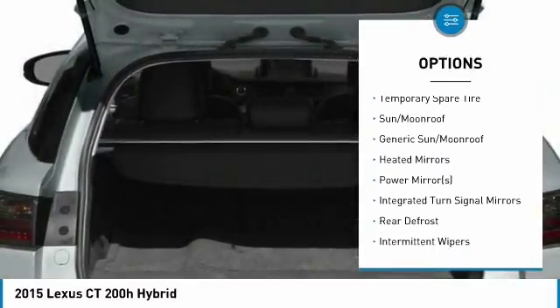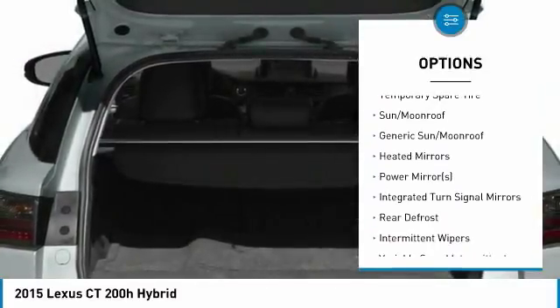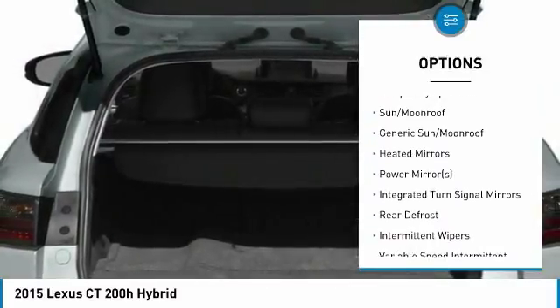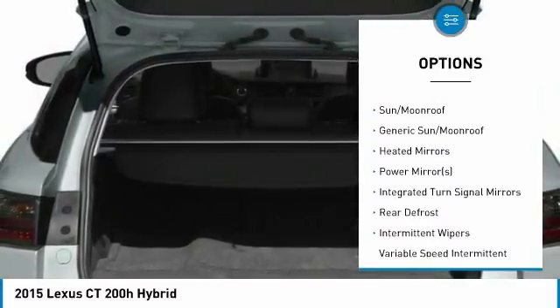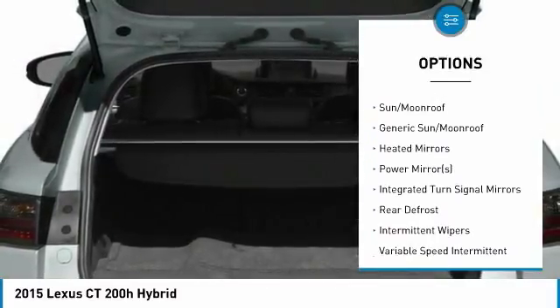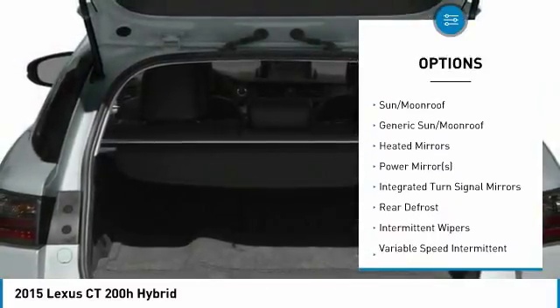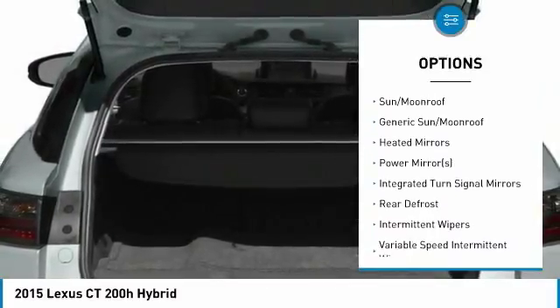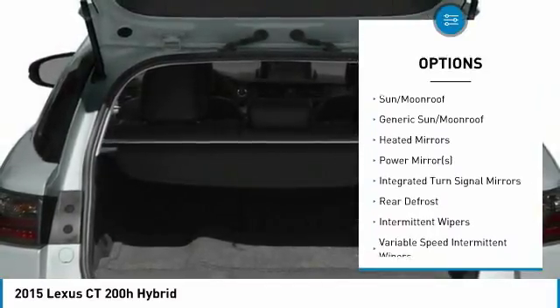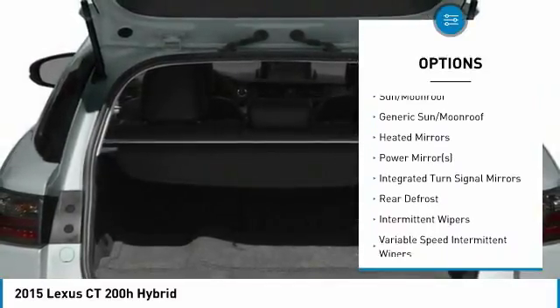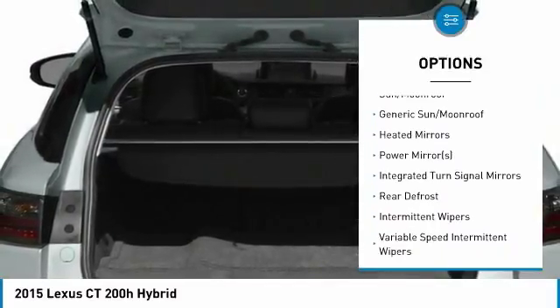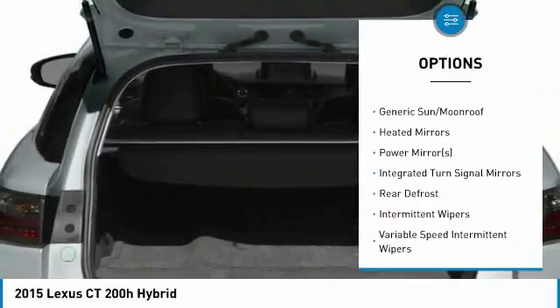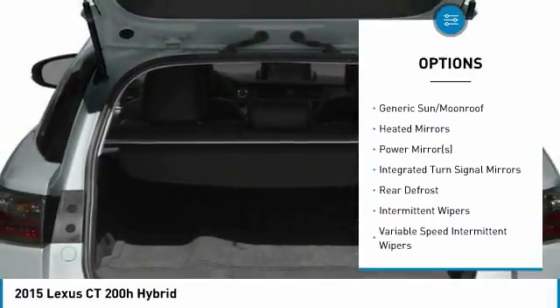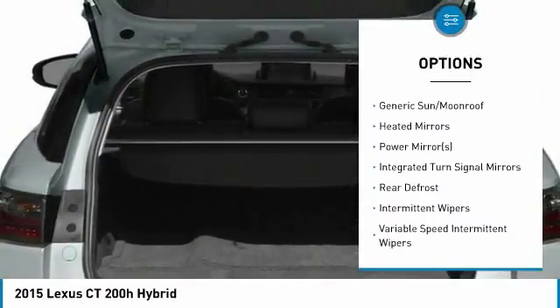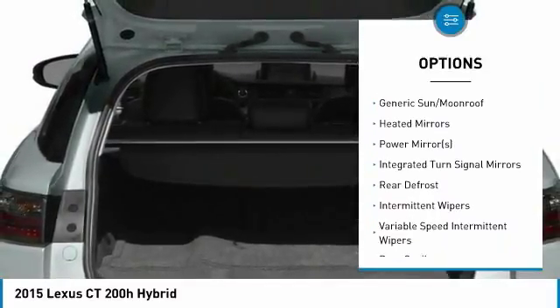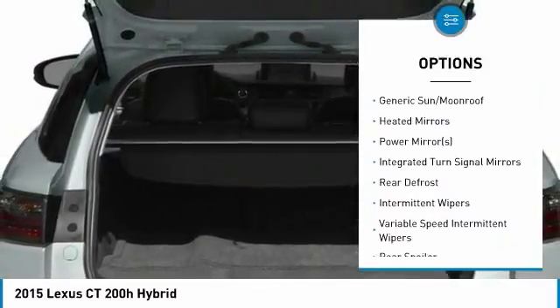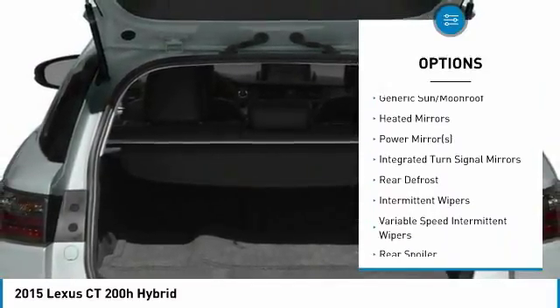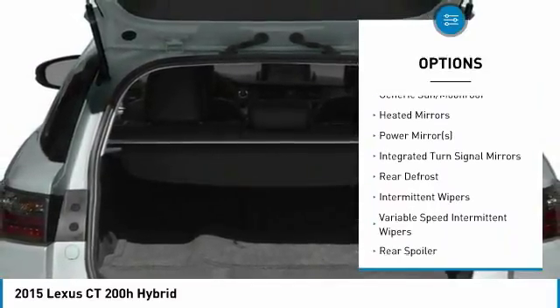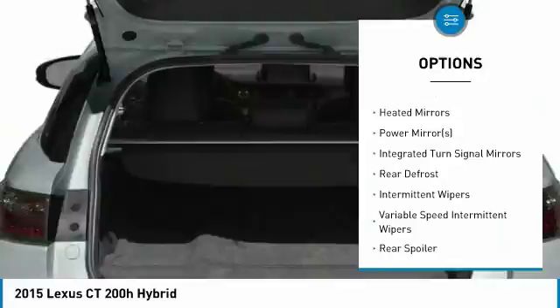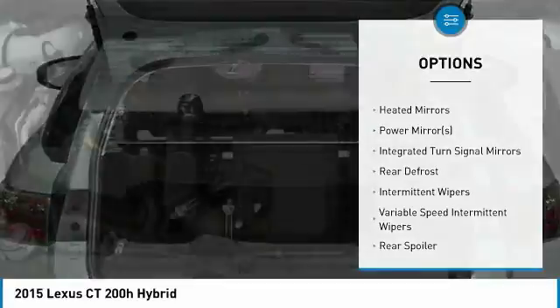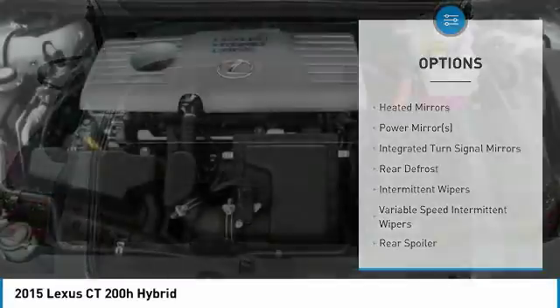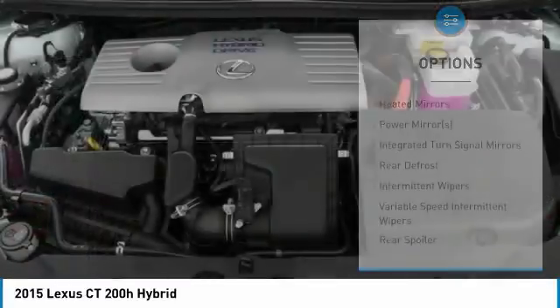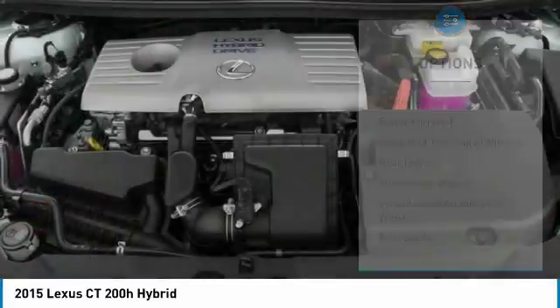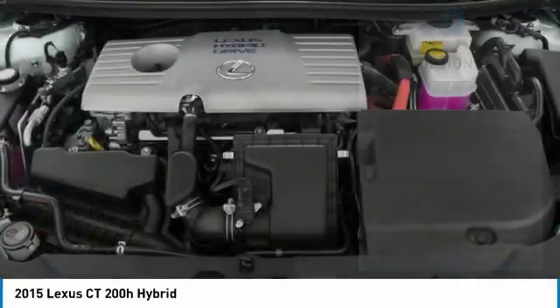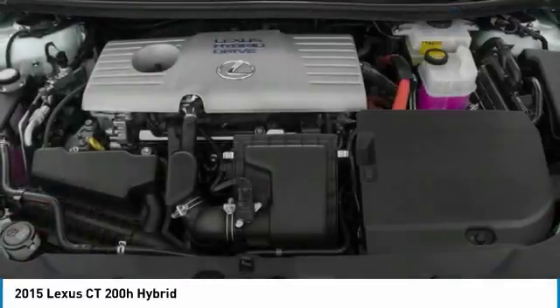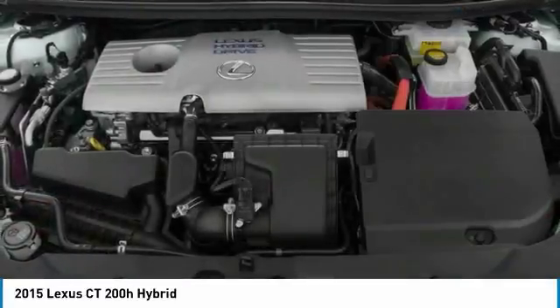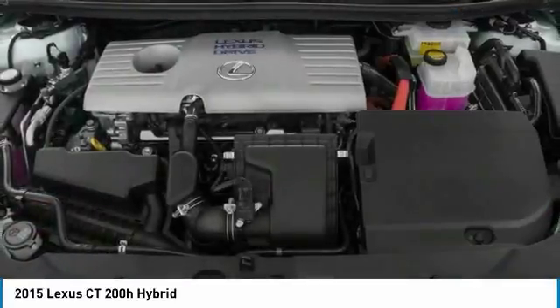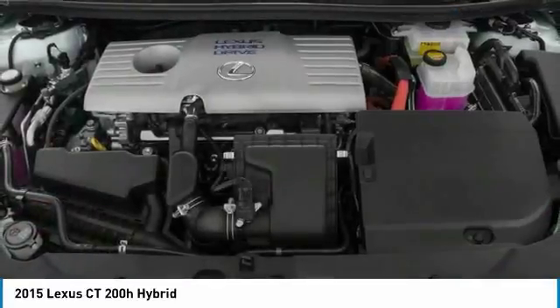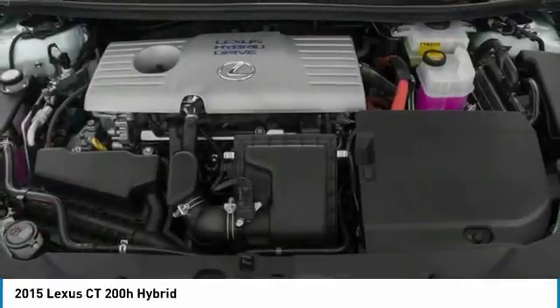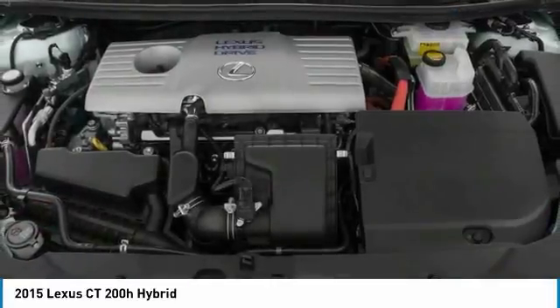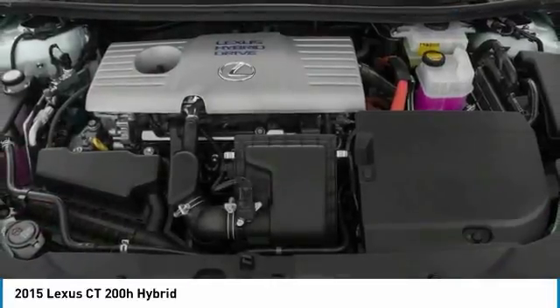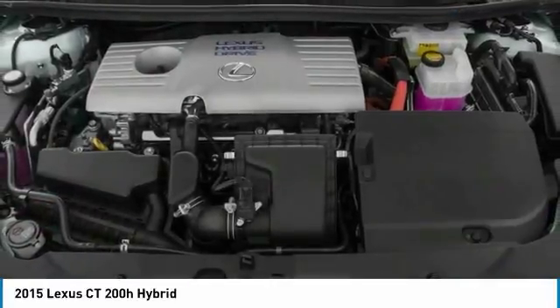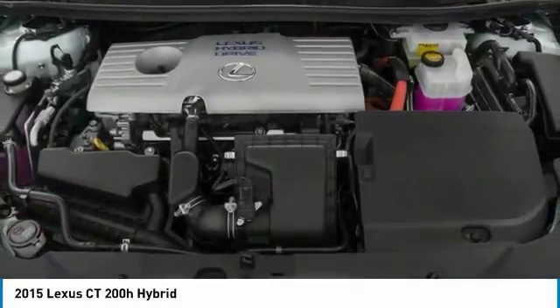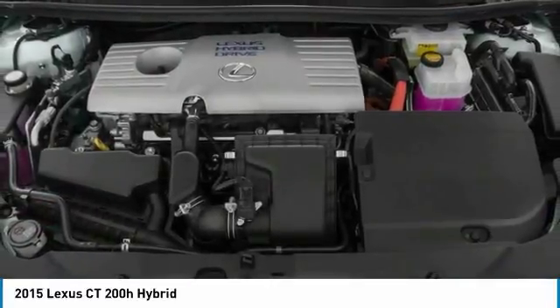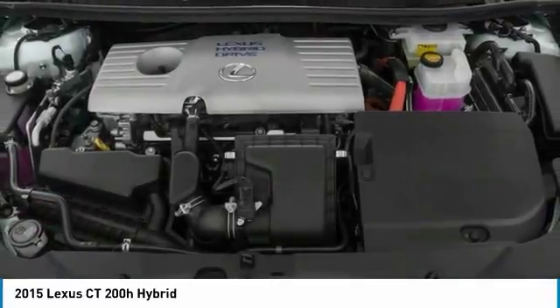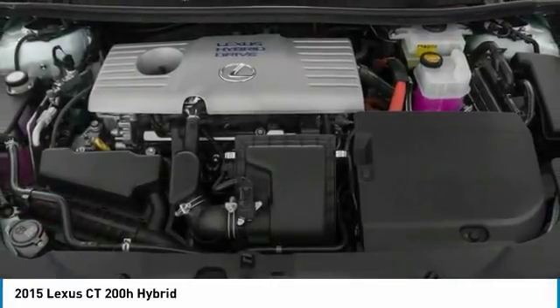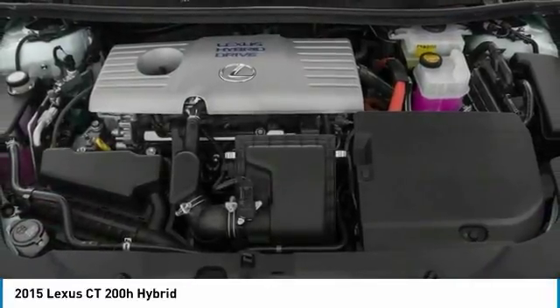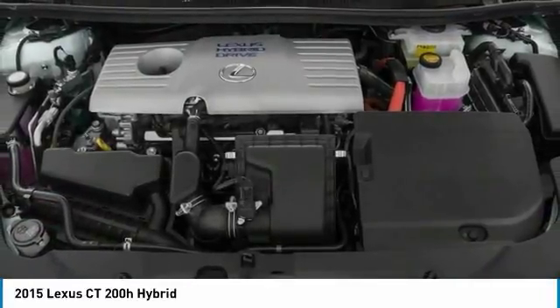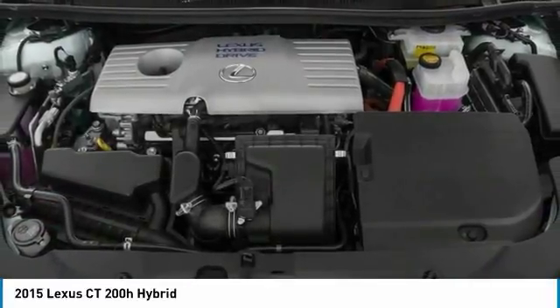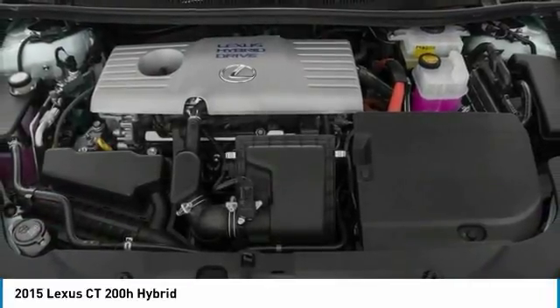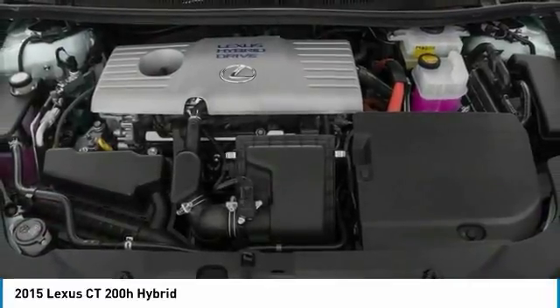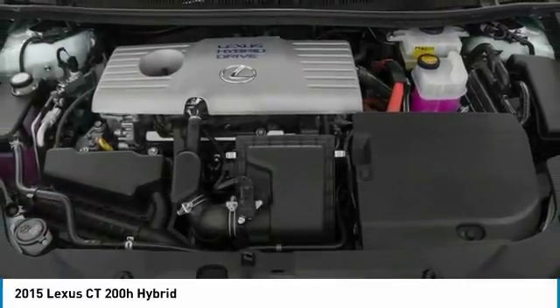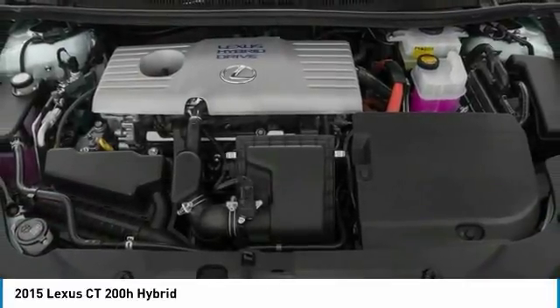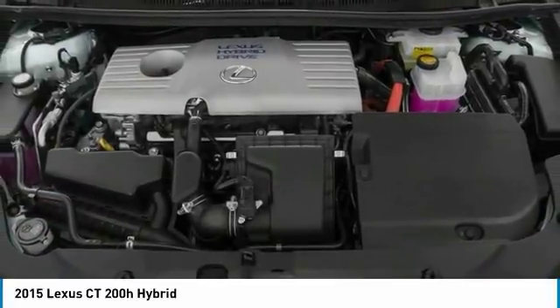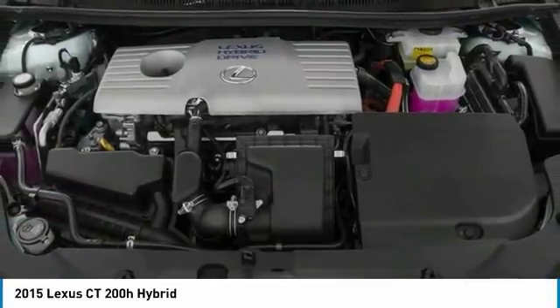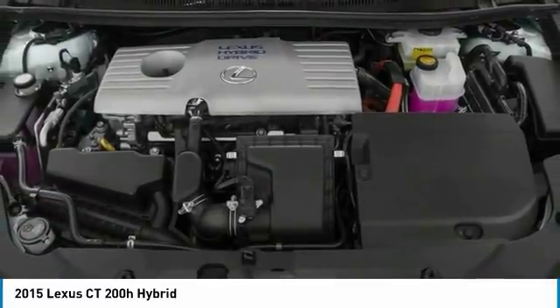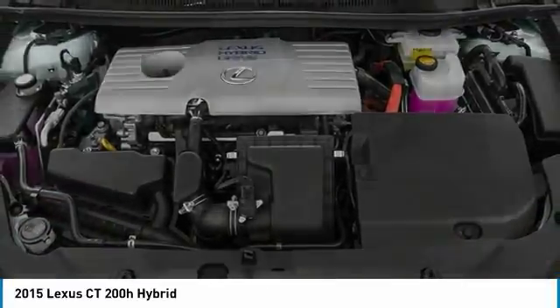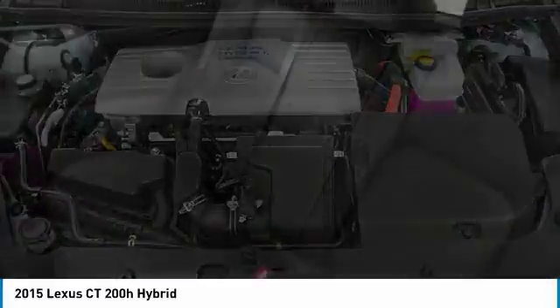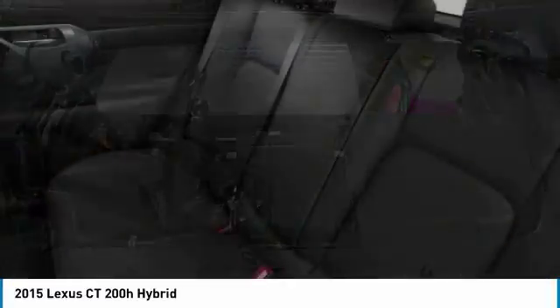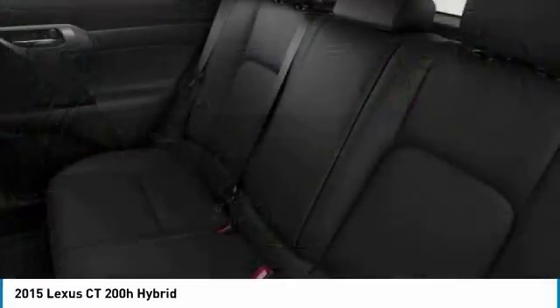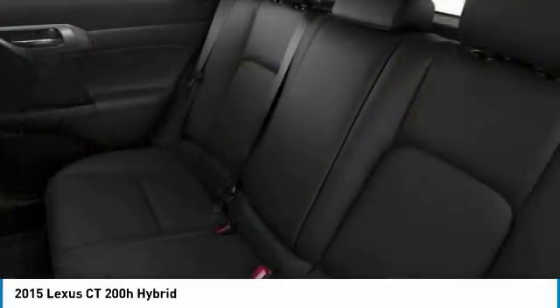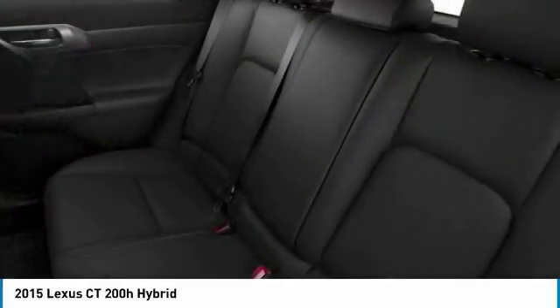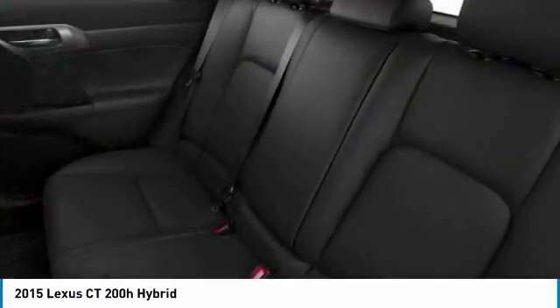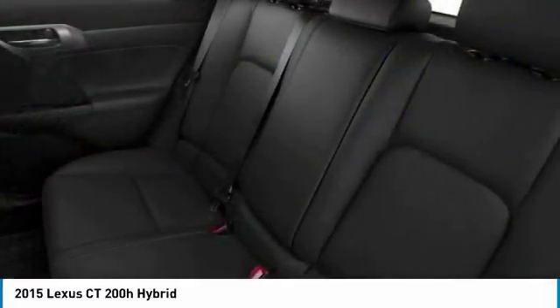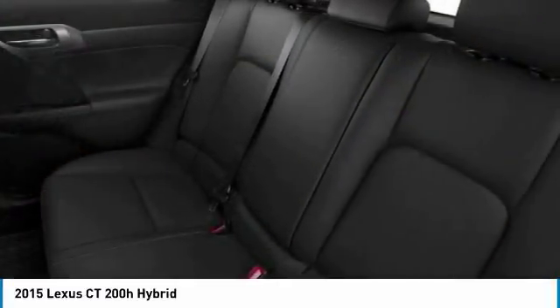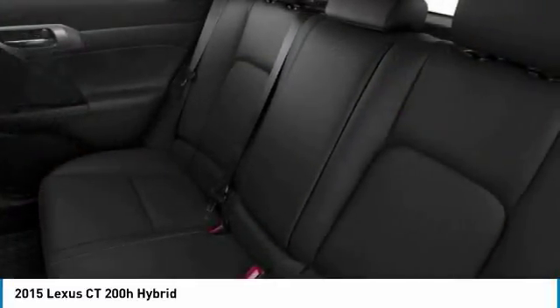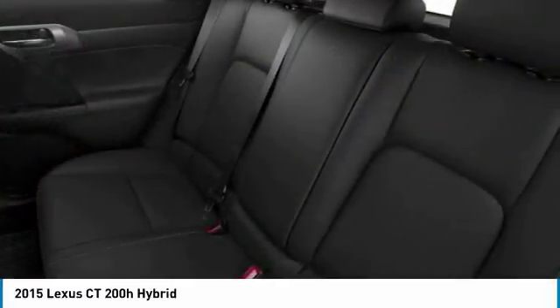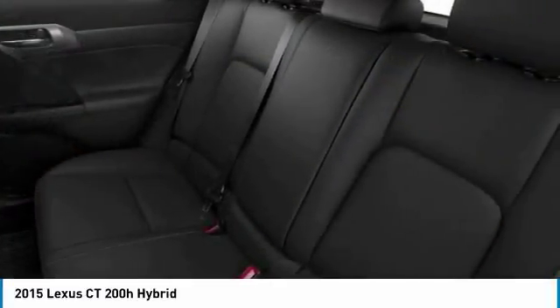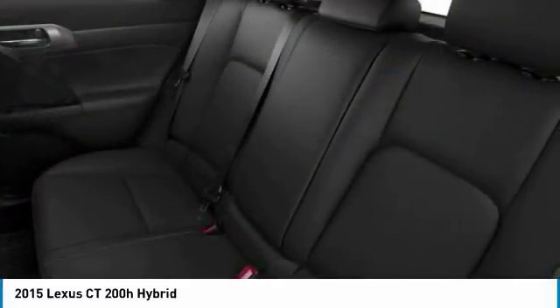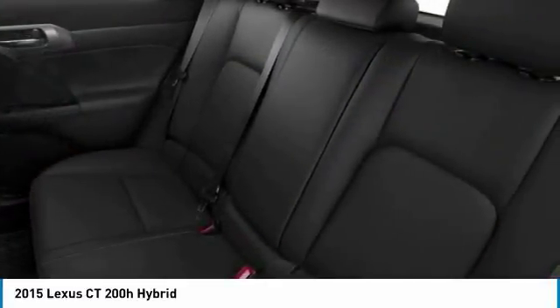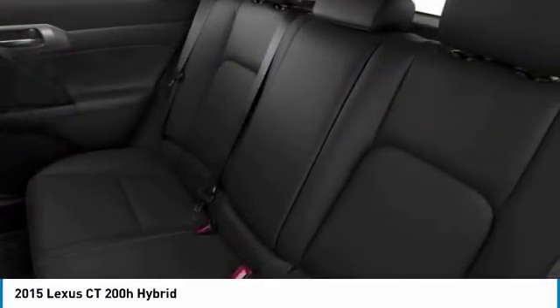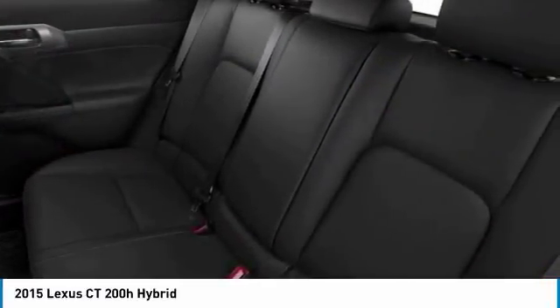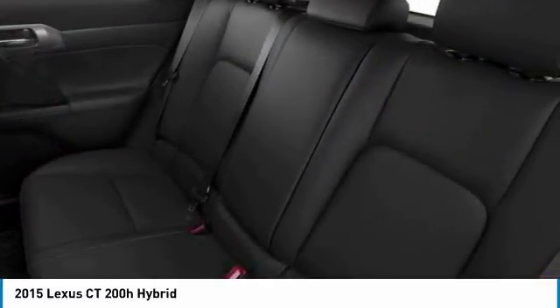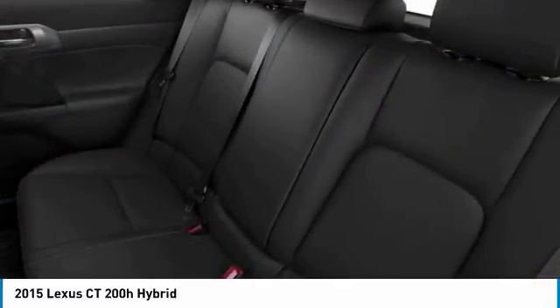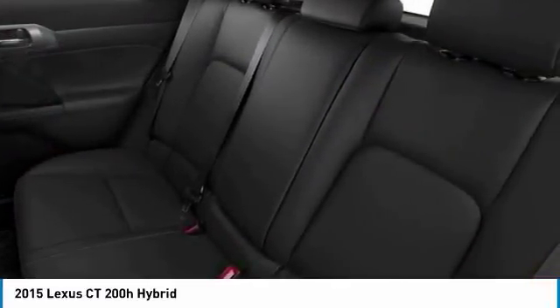Bluetooth, power steering, adjustable steering wheel, keyless start, four-wheel disc brakes, and cruise control.